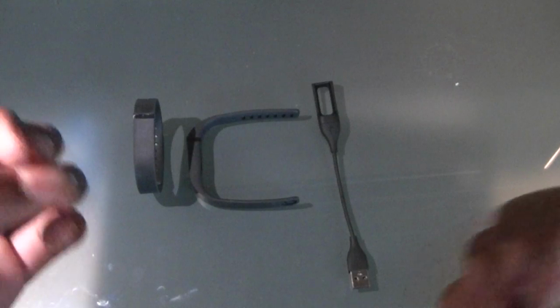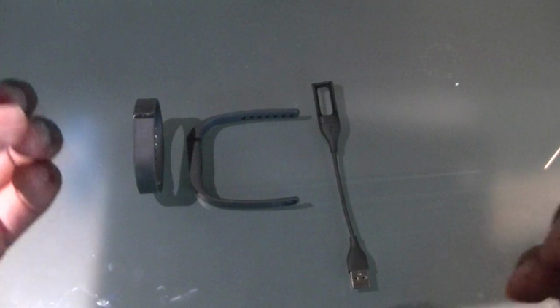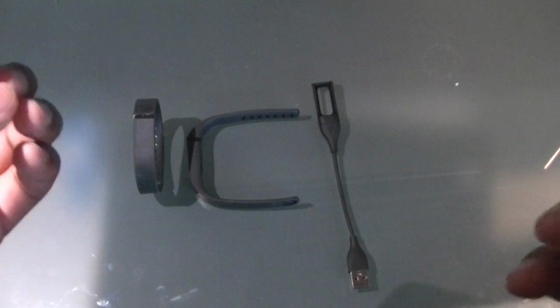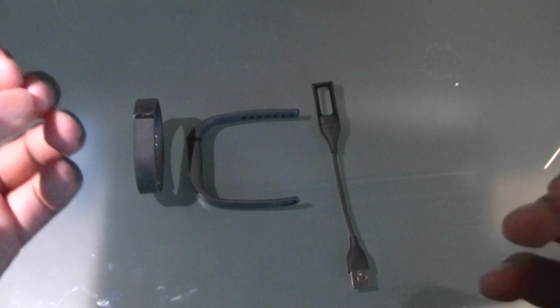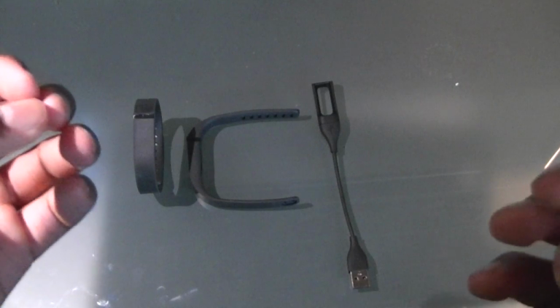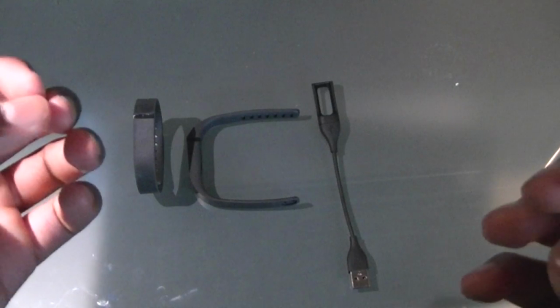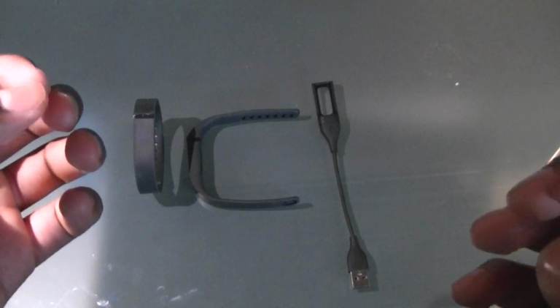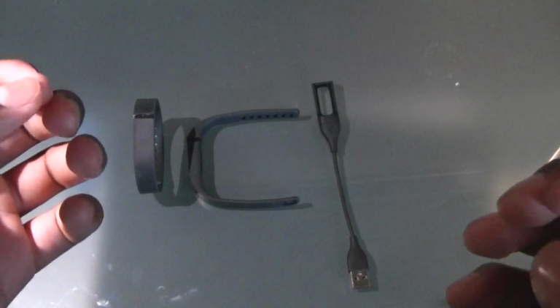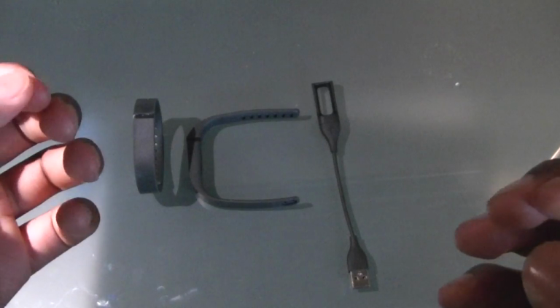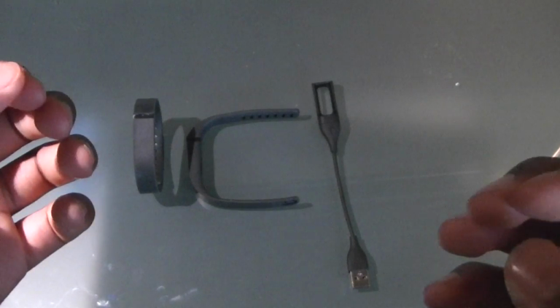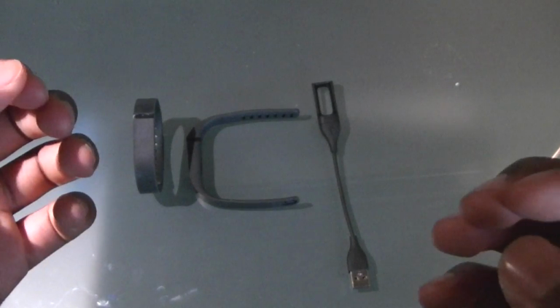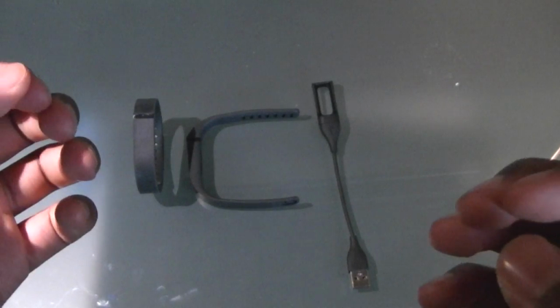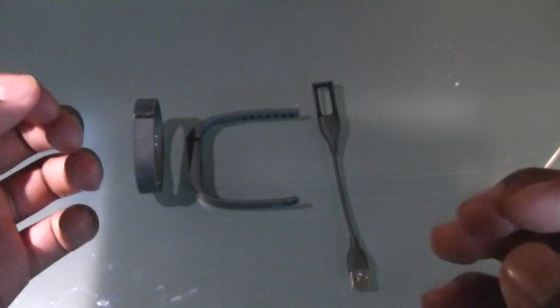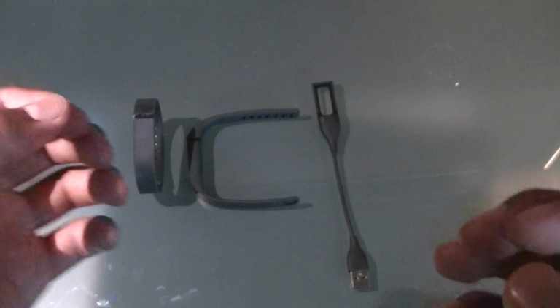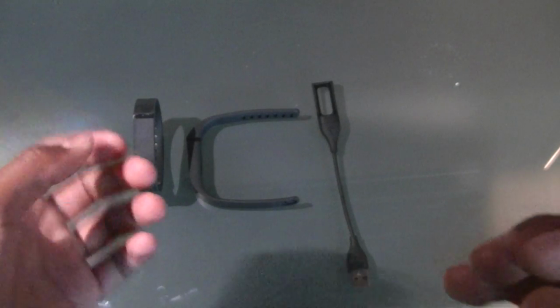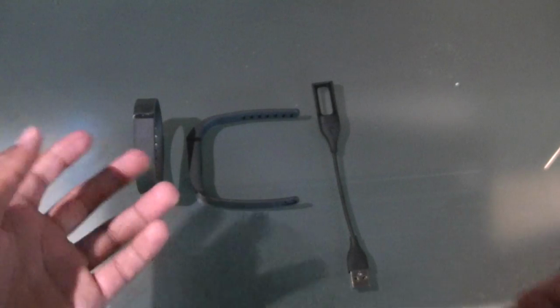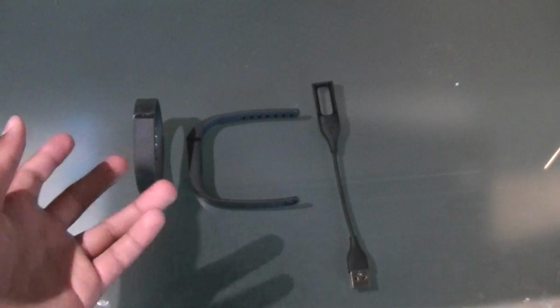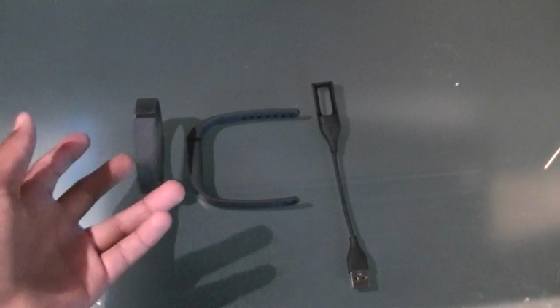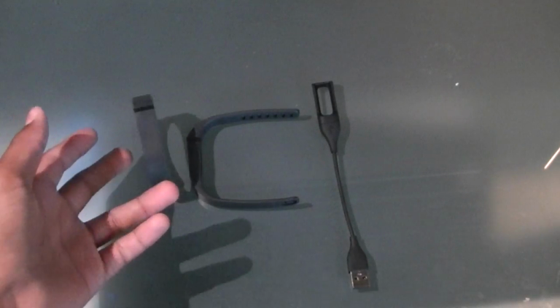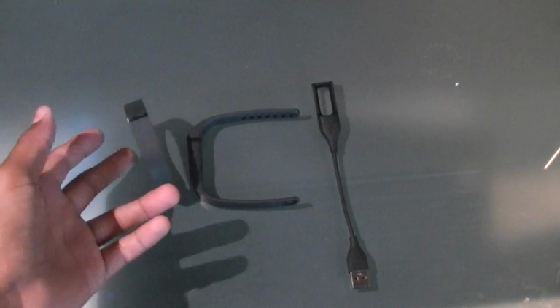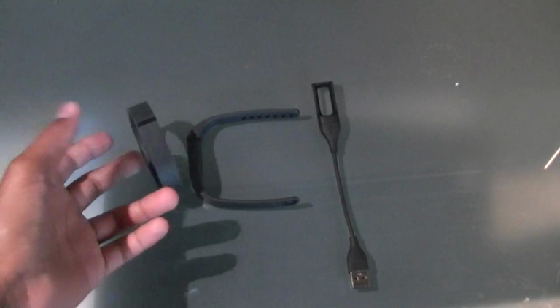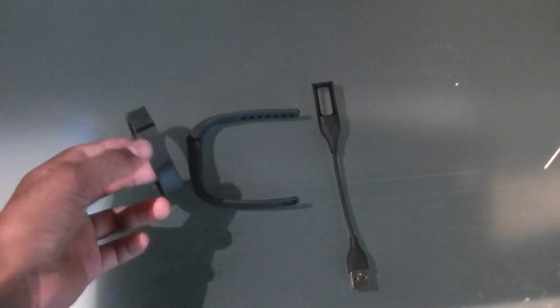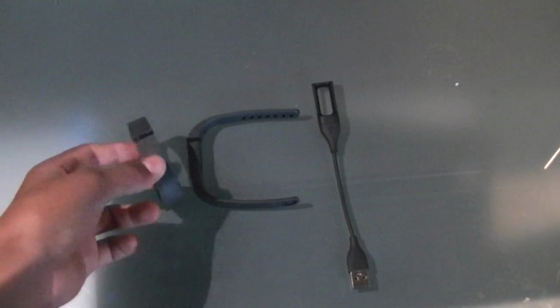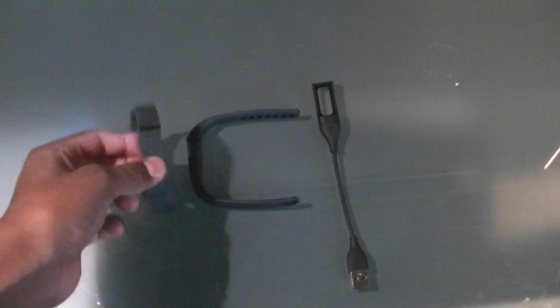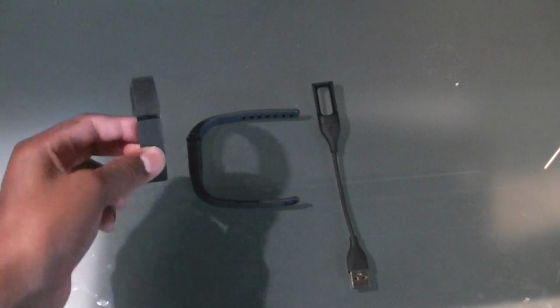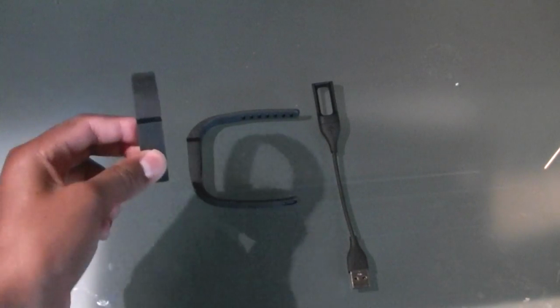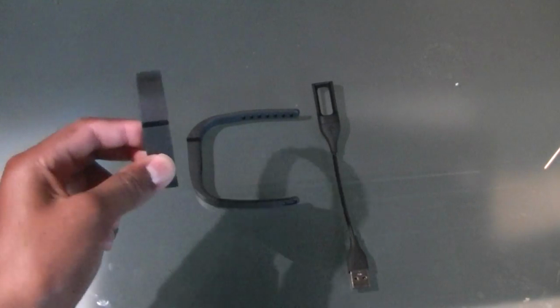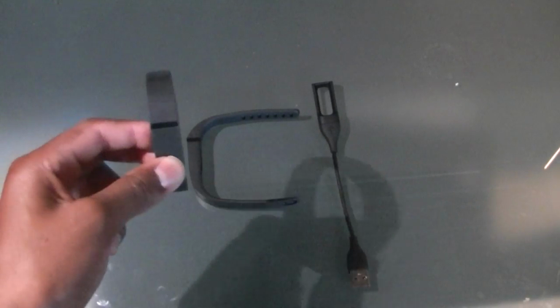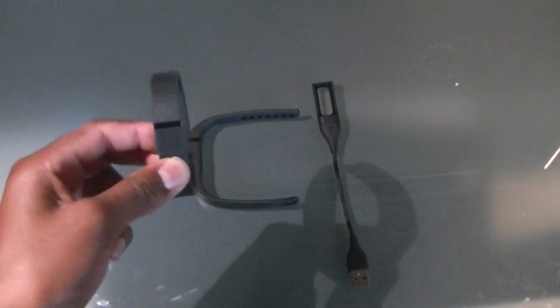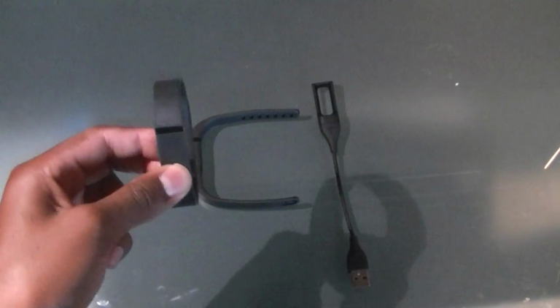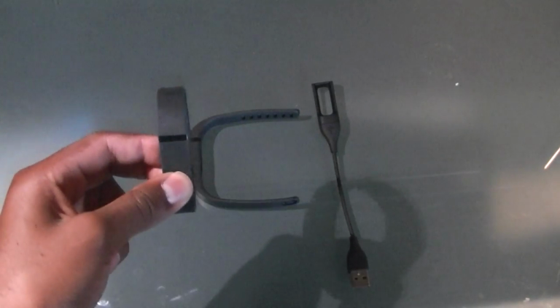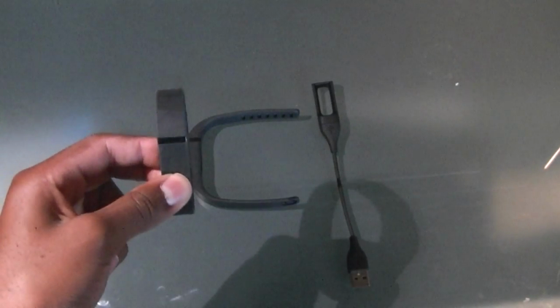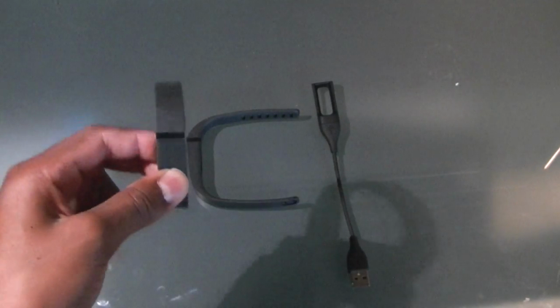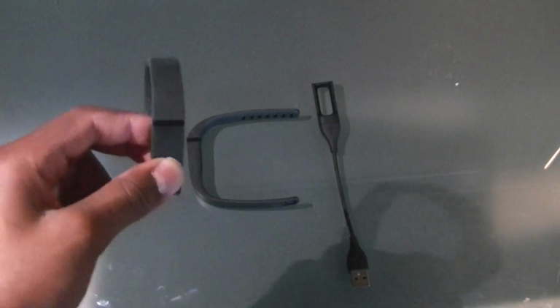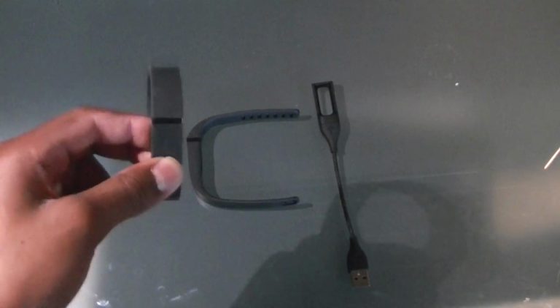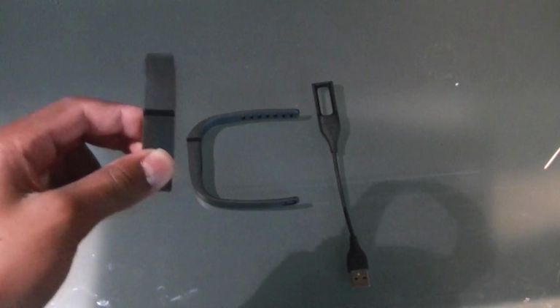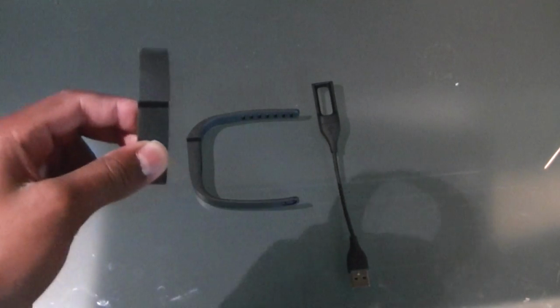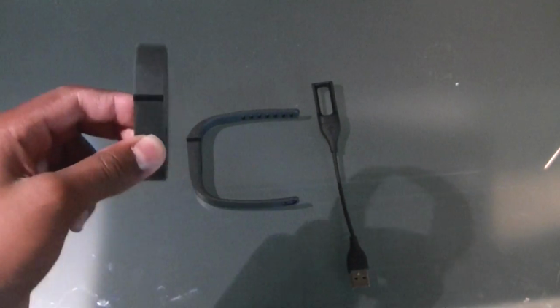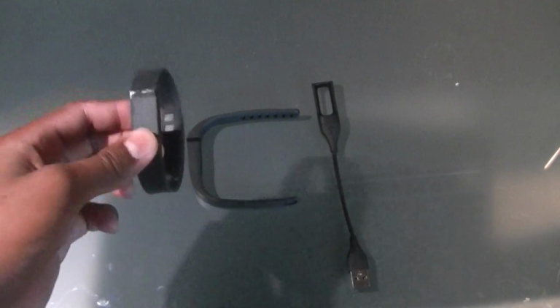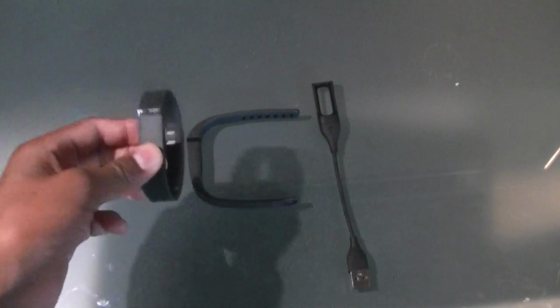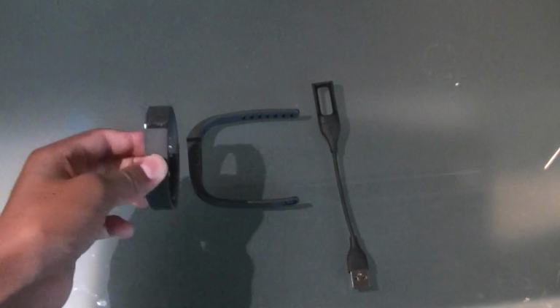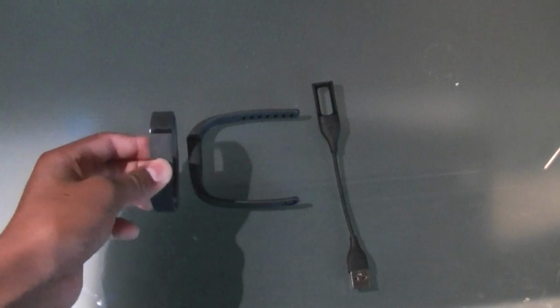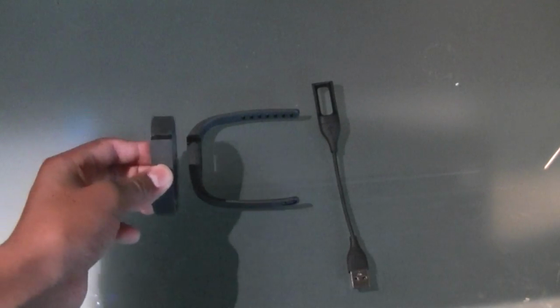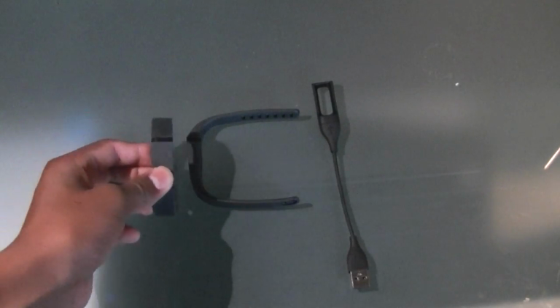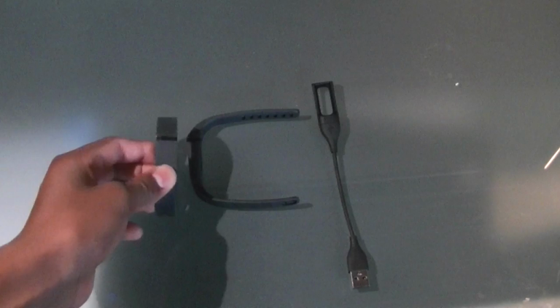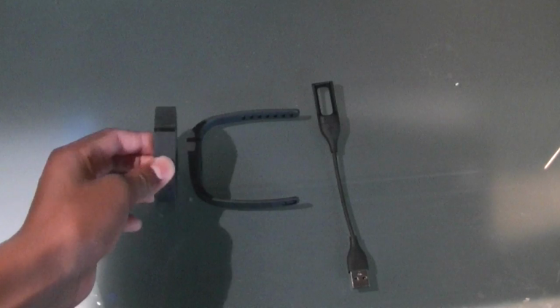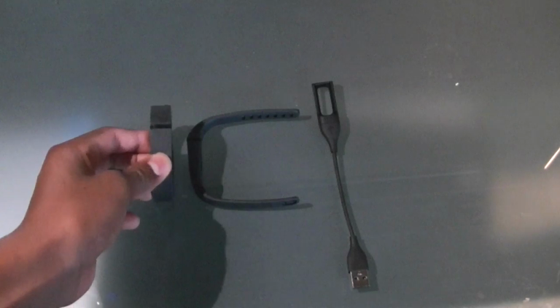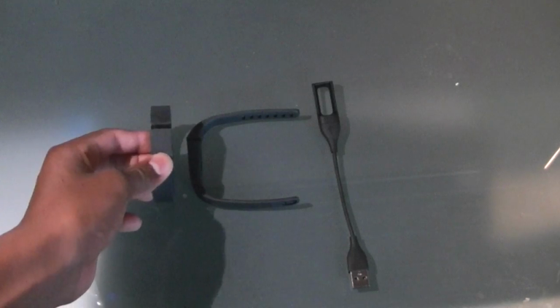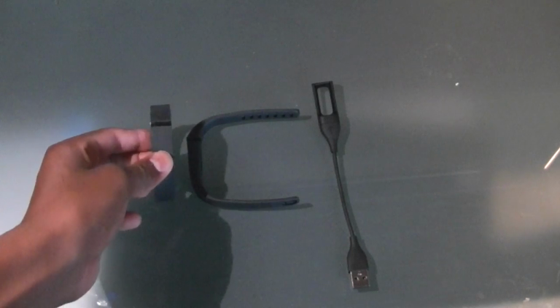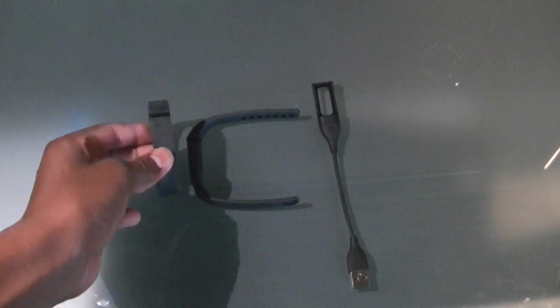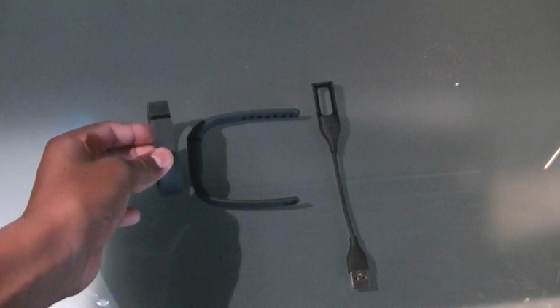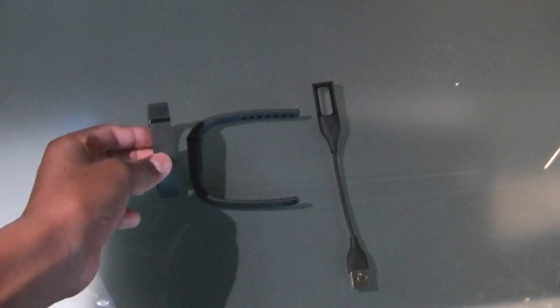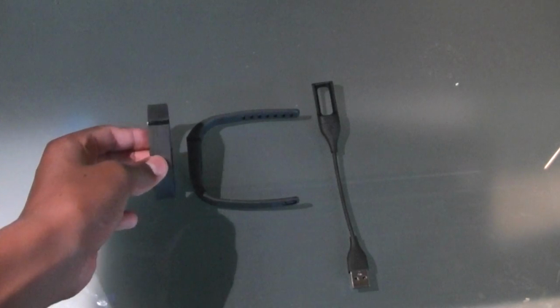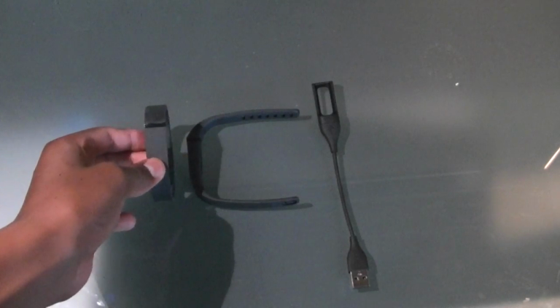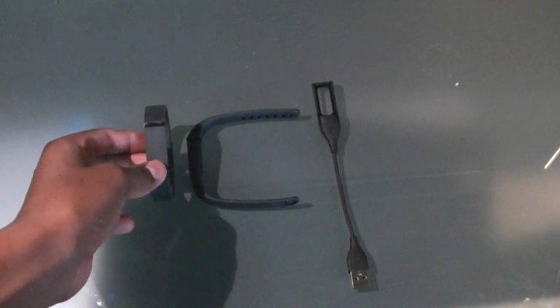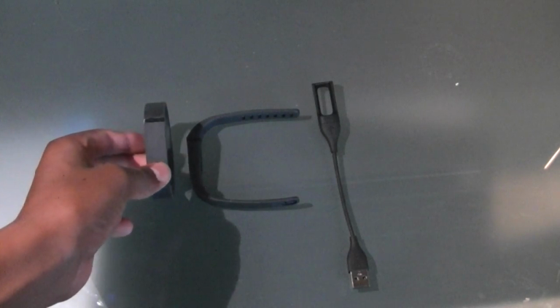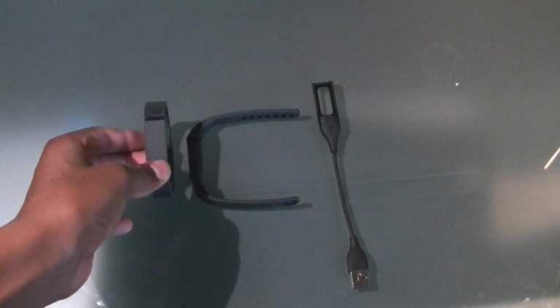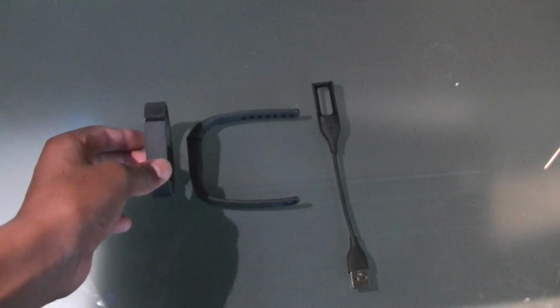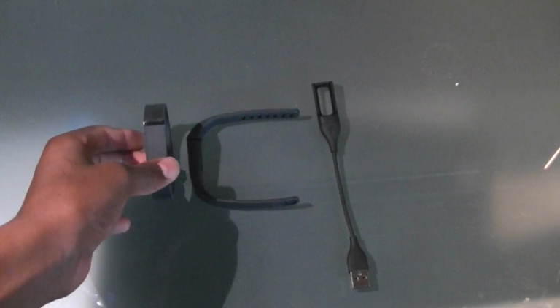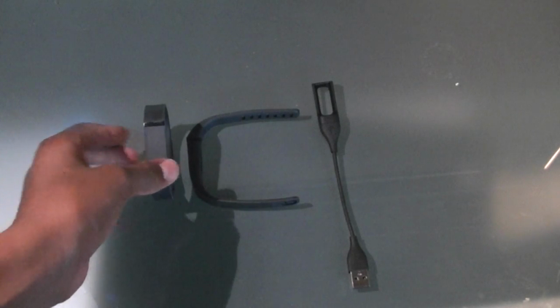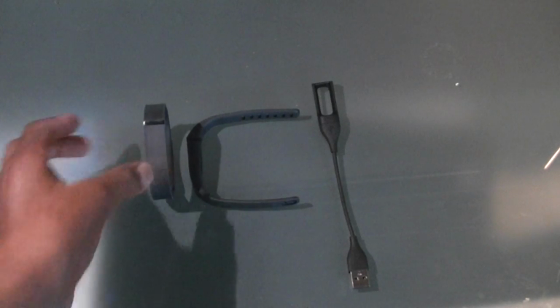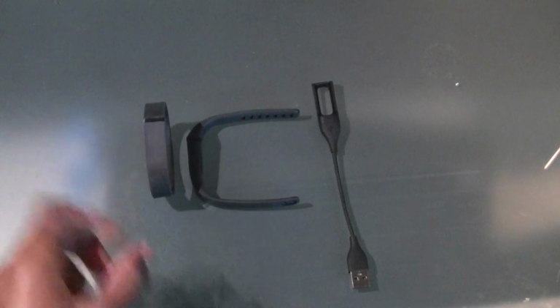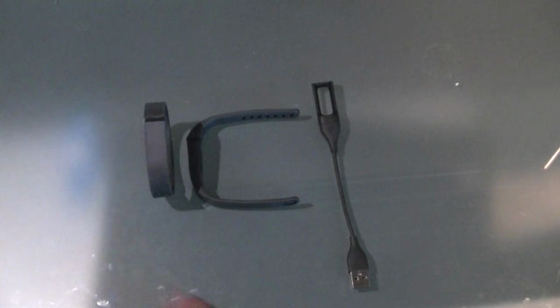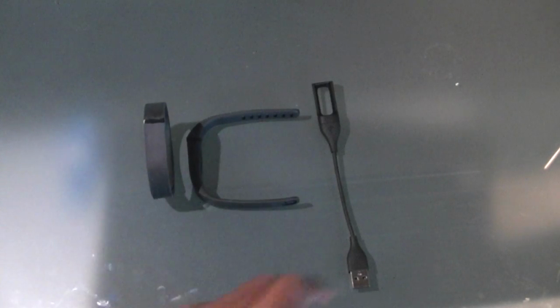That's really what you need to remember about this. Even though it's waterproof, don't overuse it in the water.